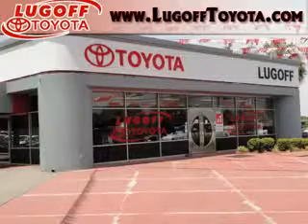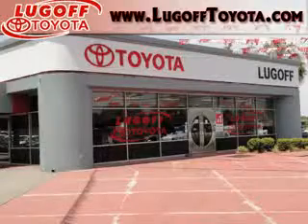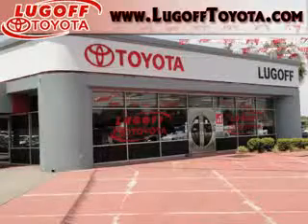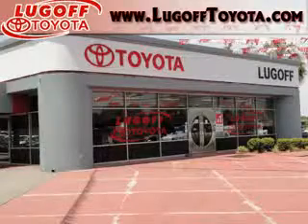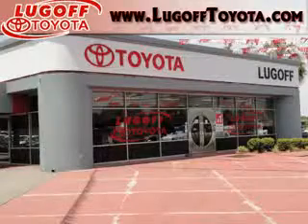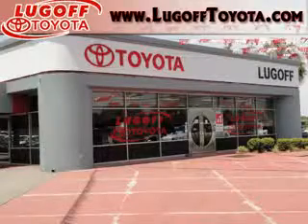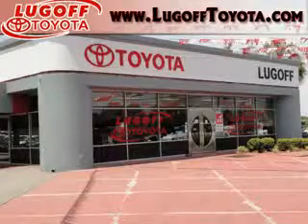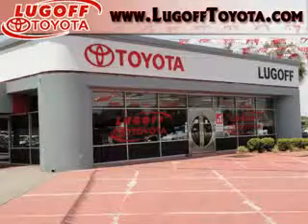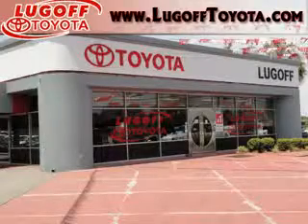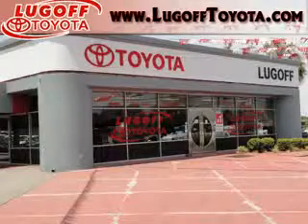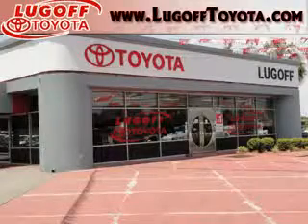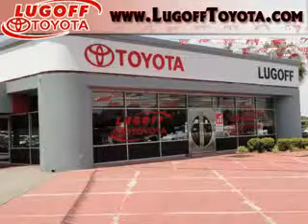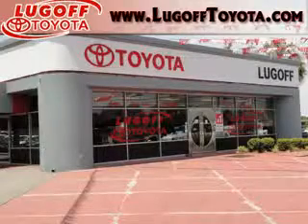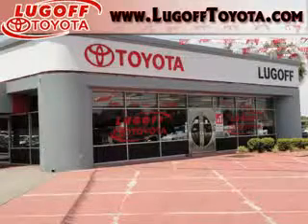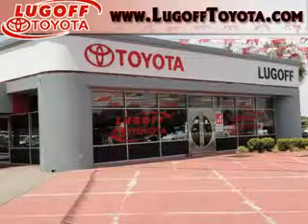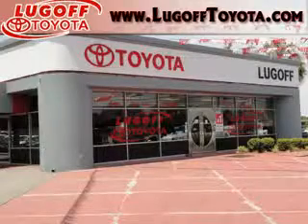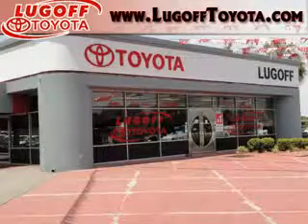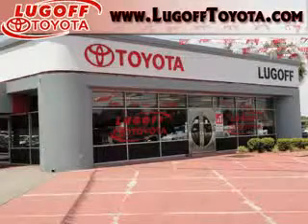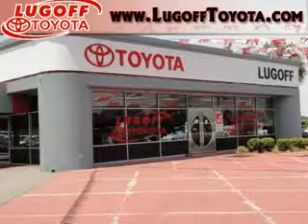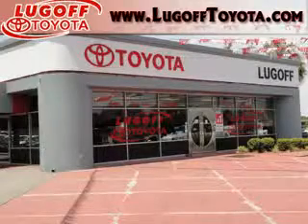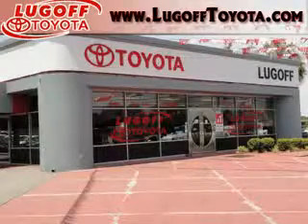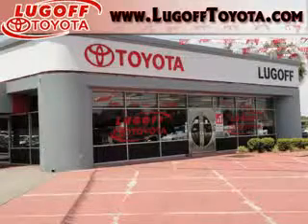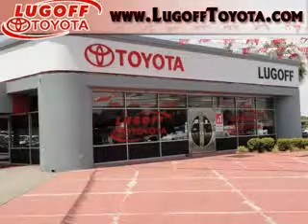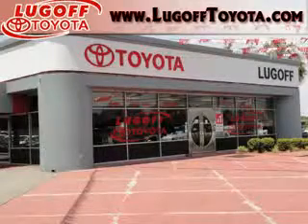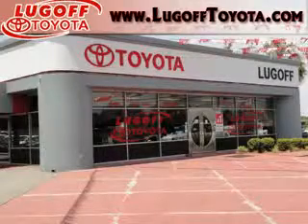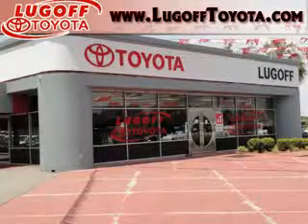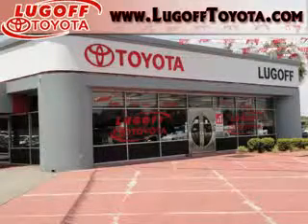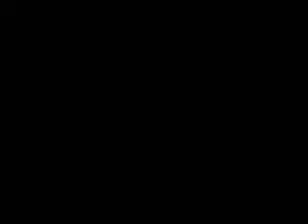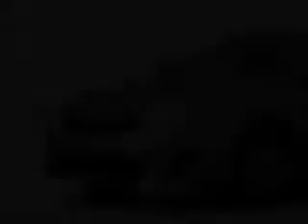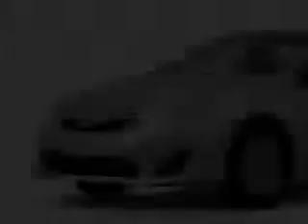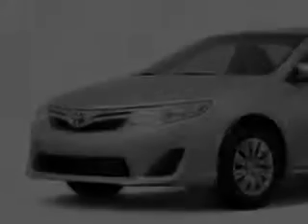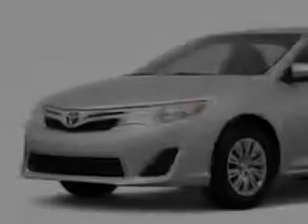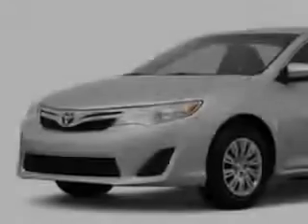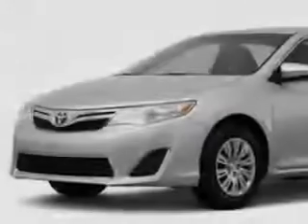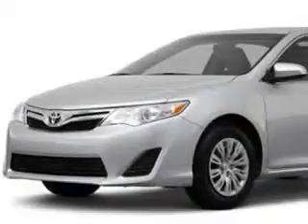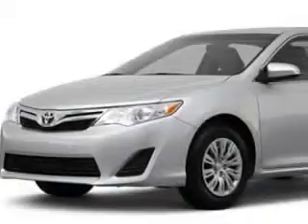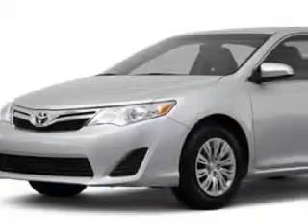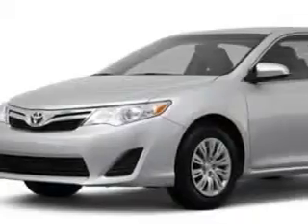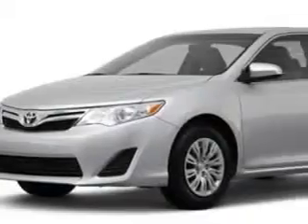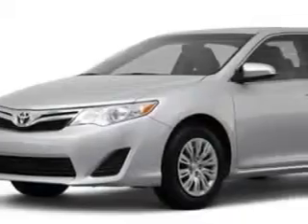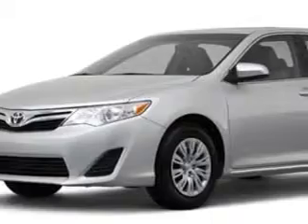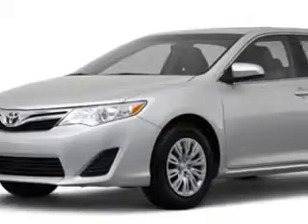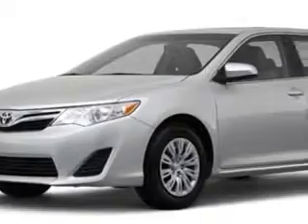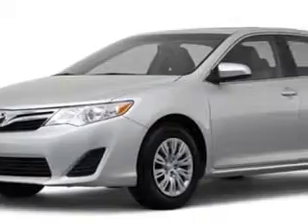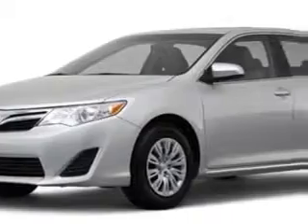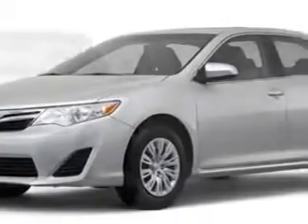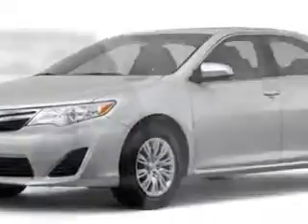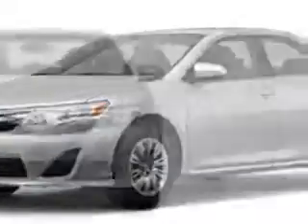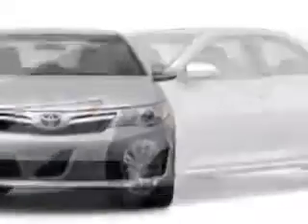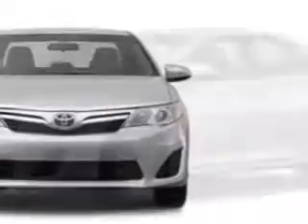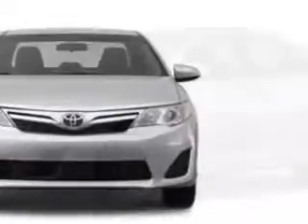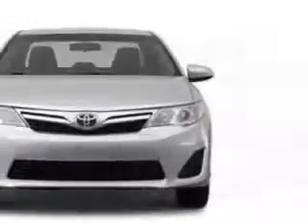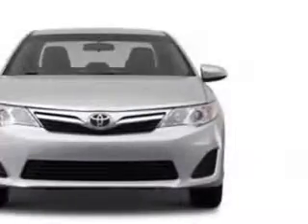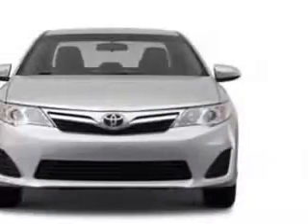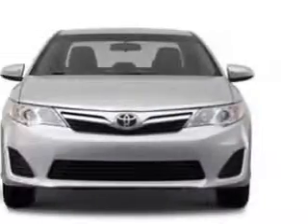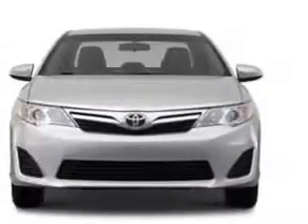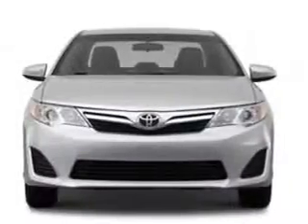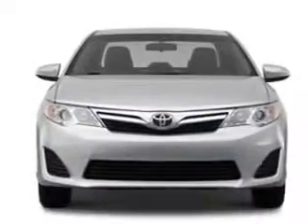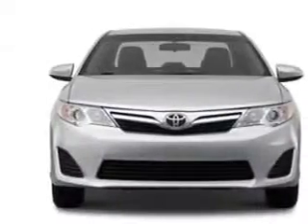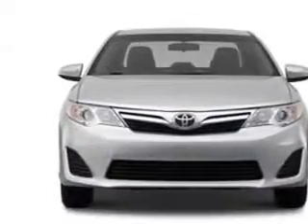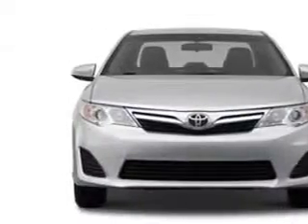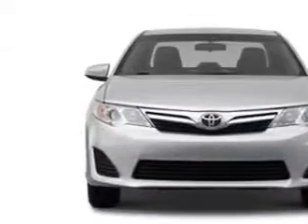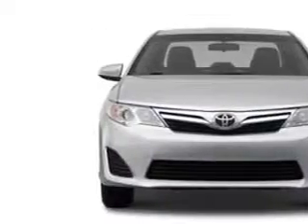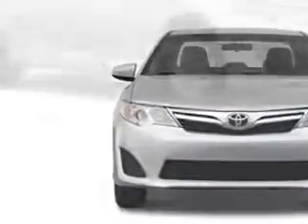Thank you for visiting Lugoff Toyota online. This 2012 Toyota Camry LE has a four-cylinder engine.